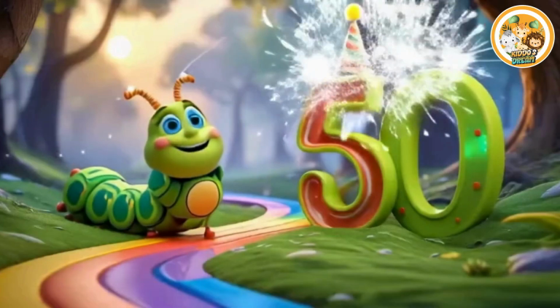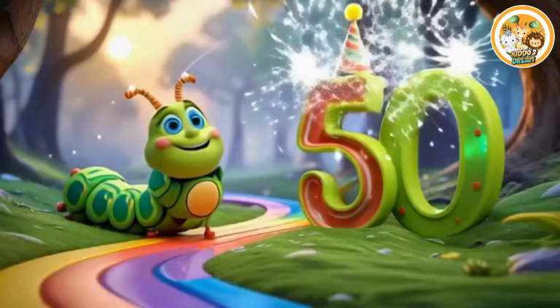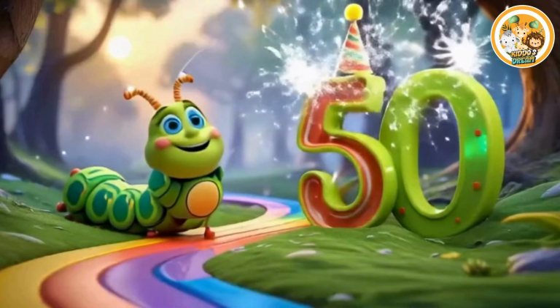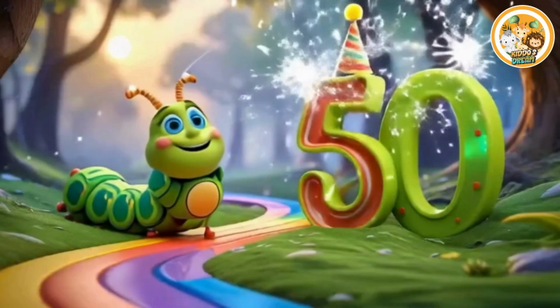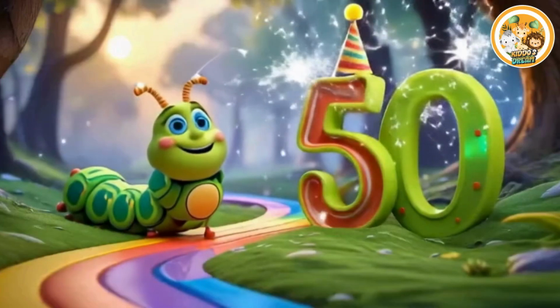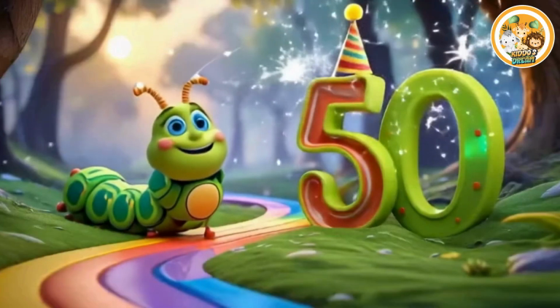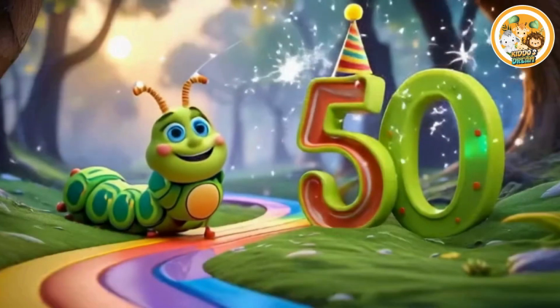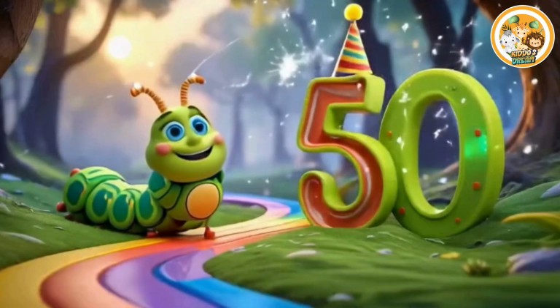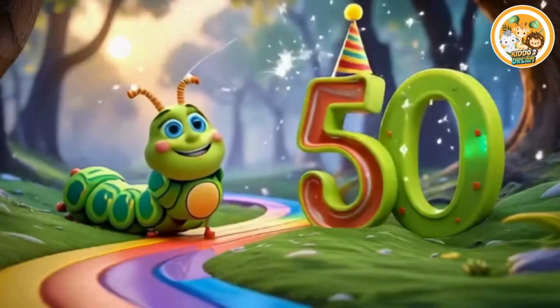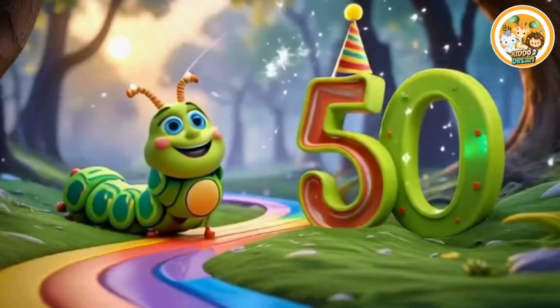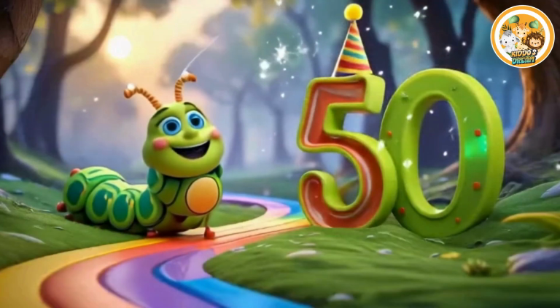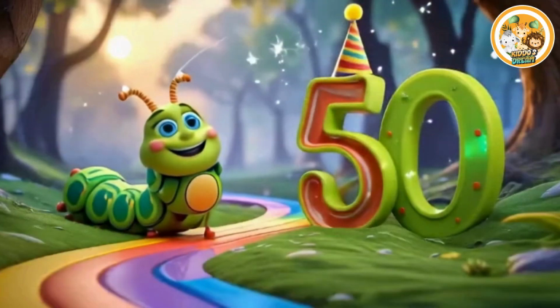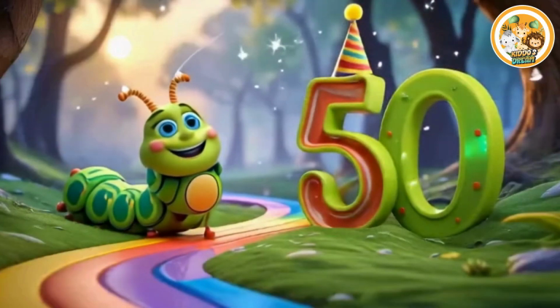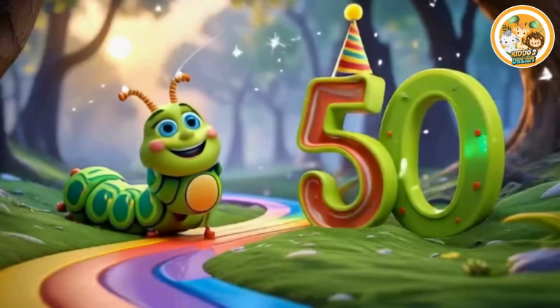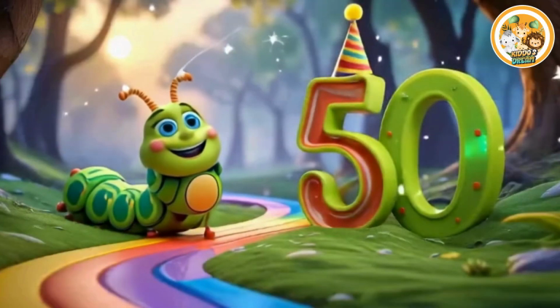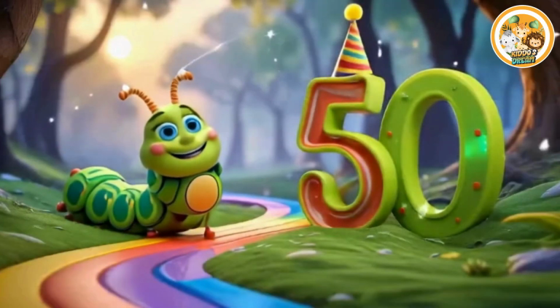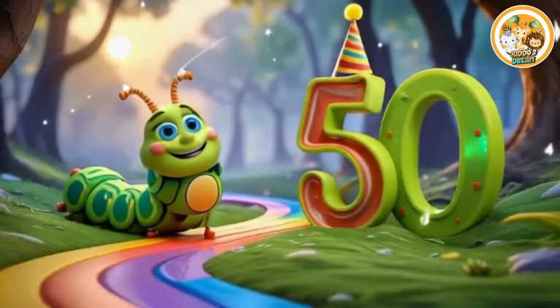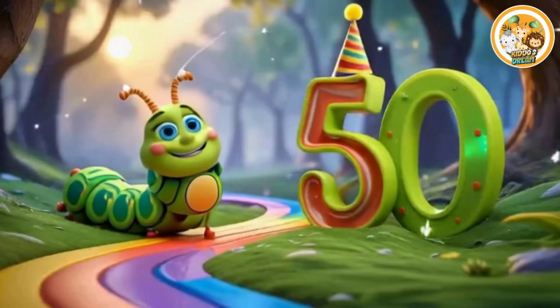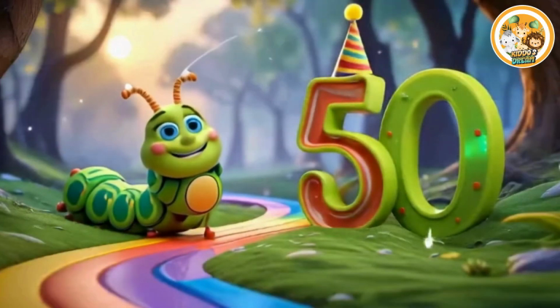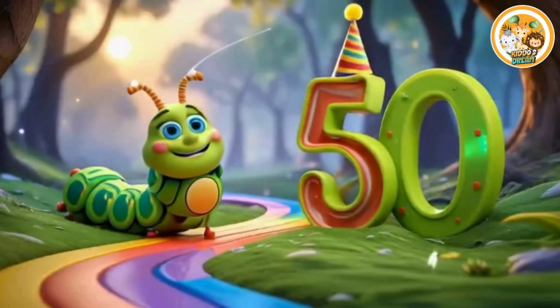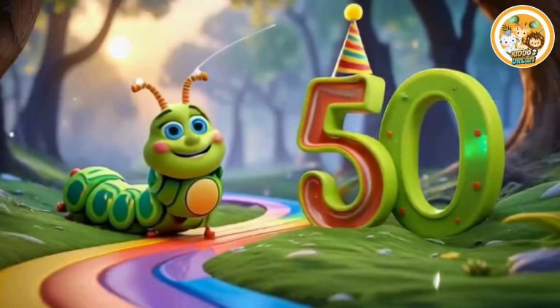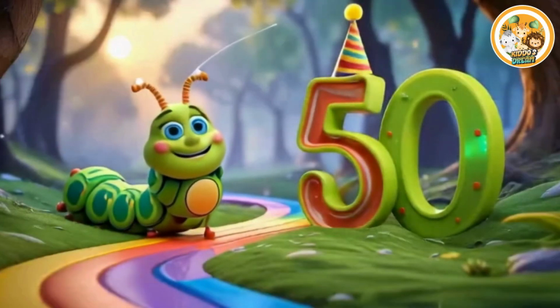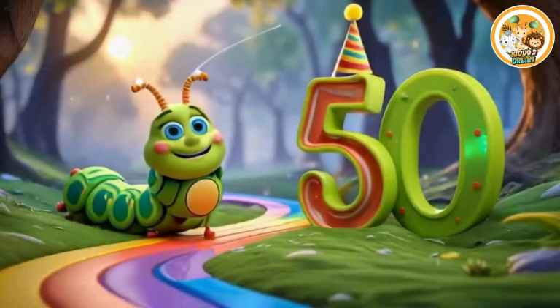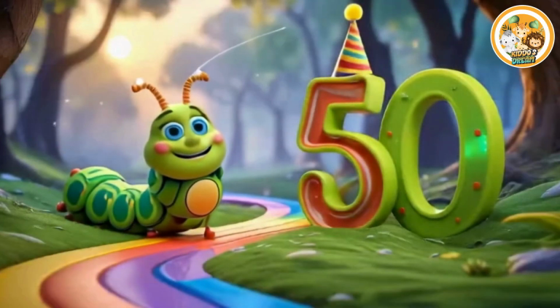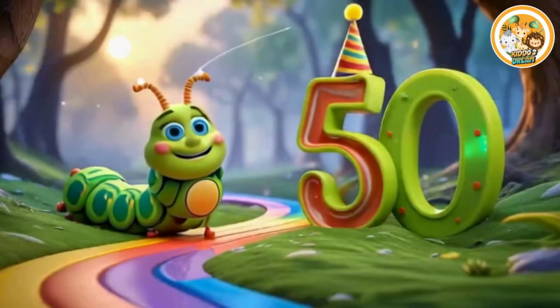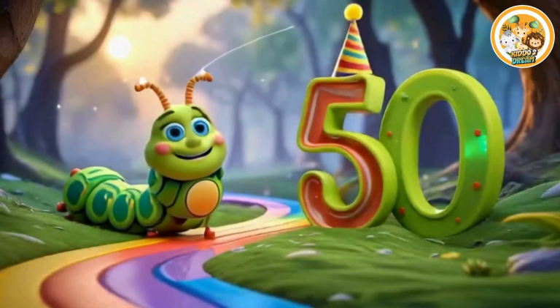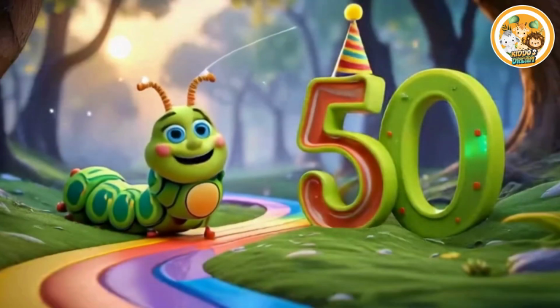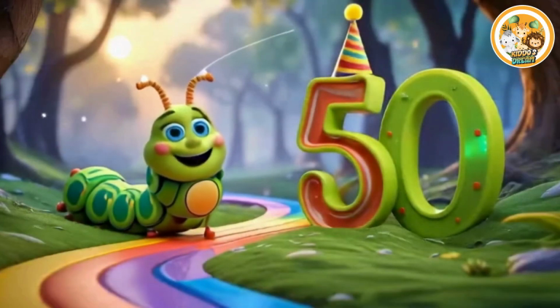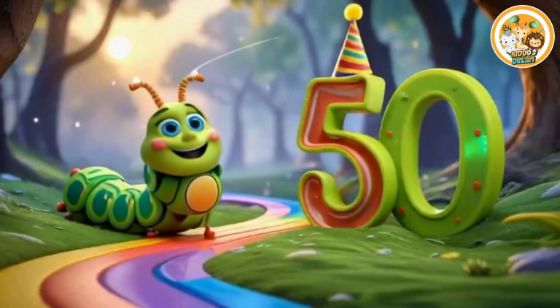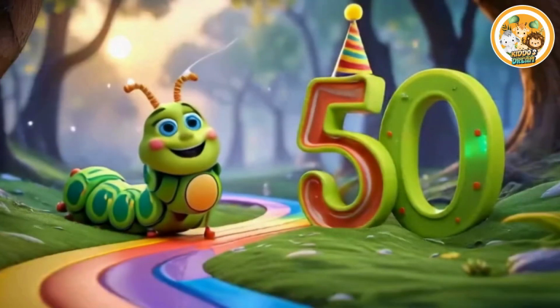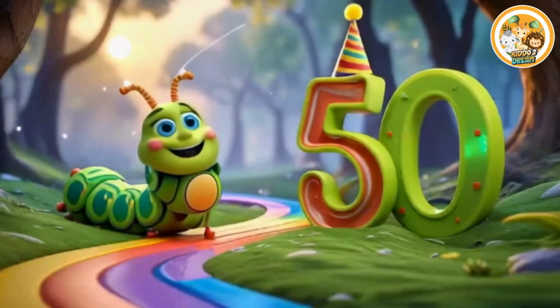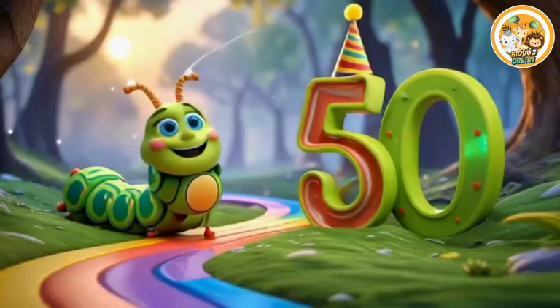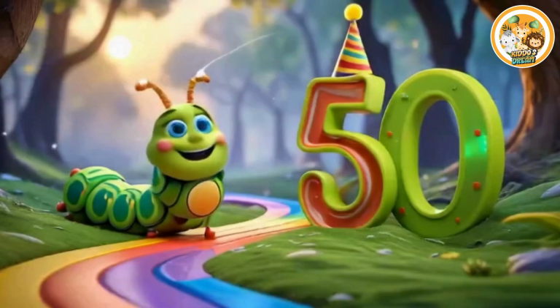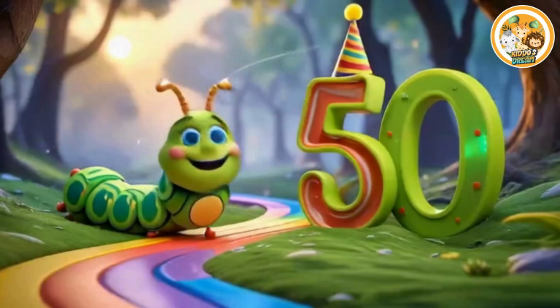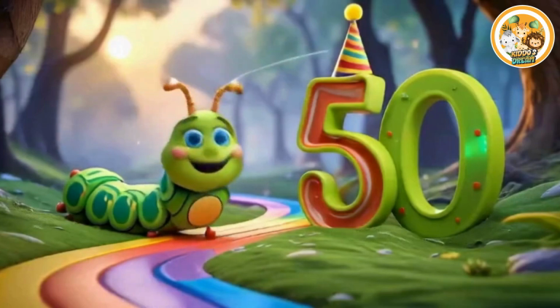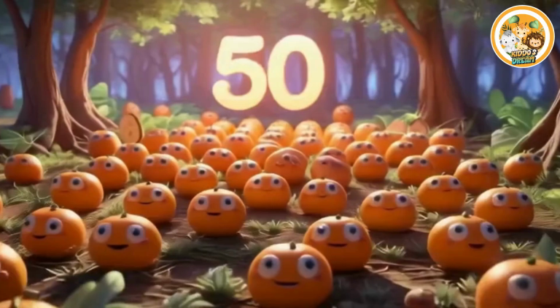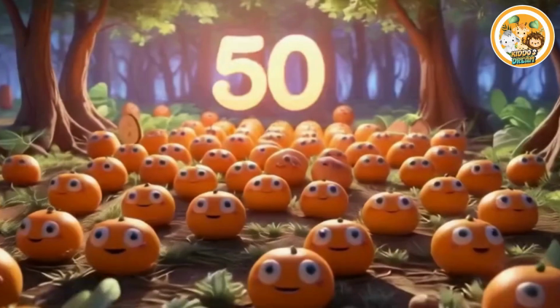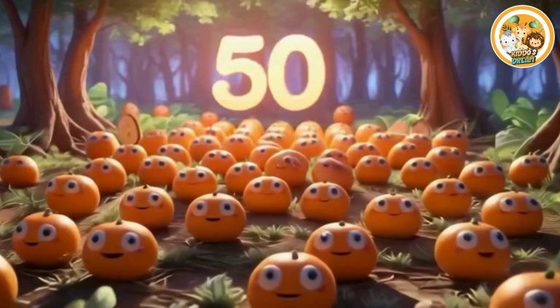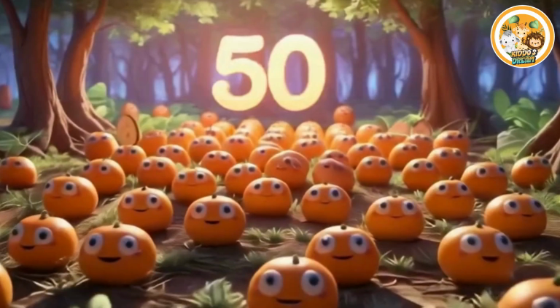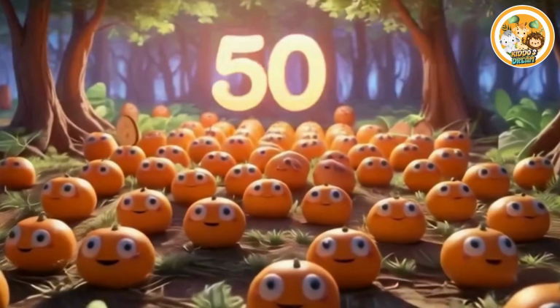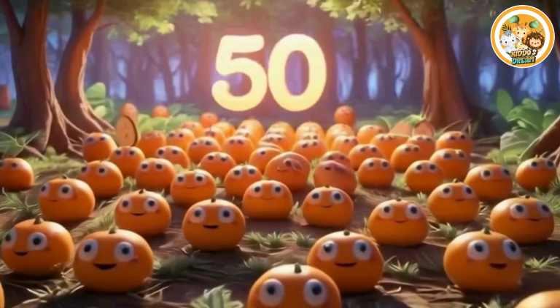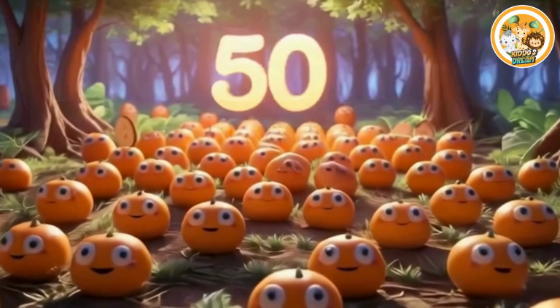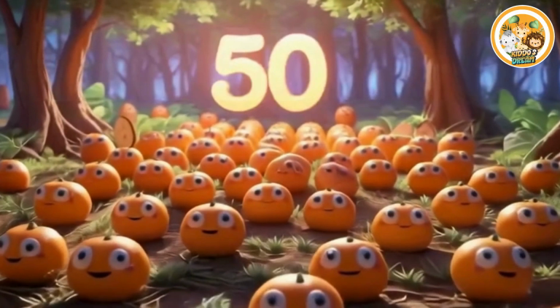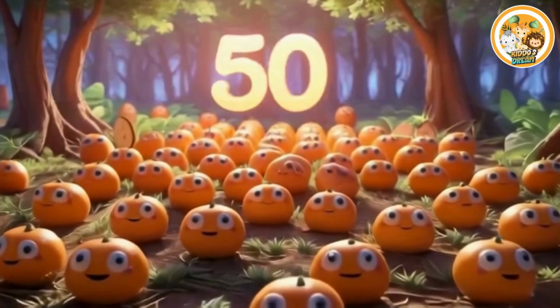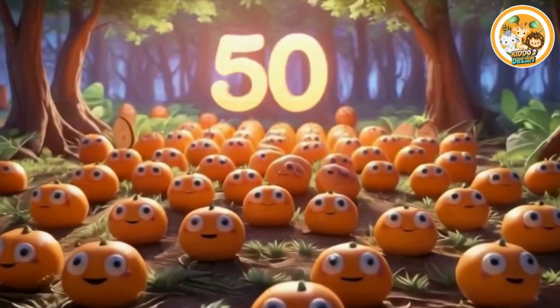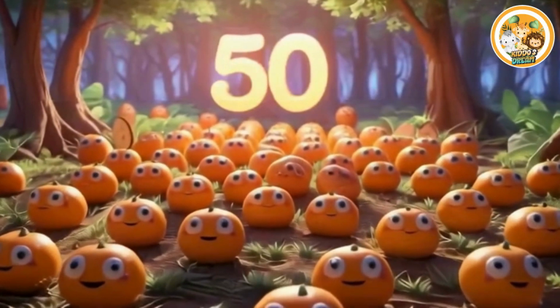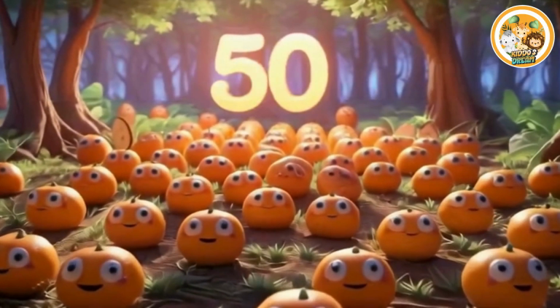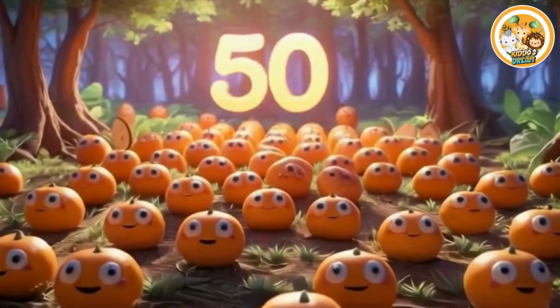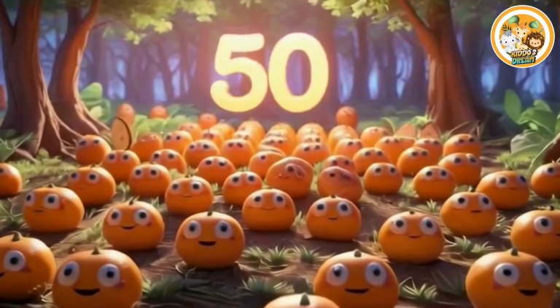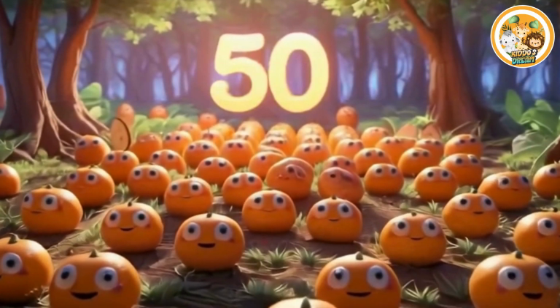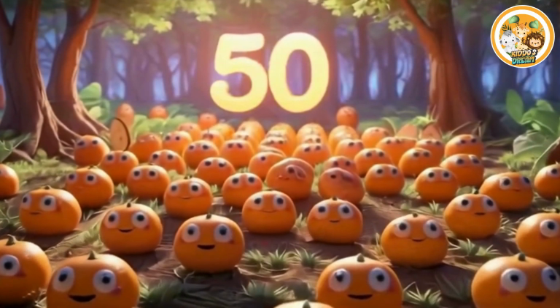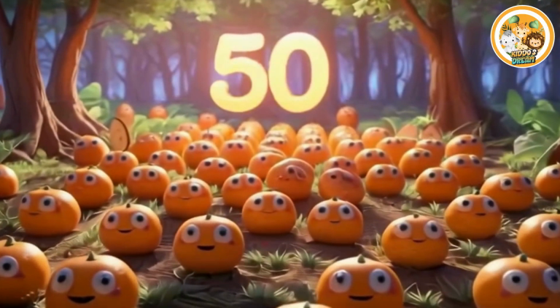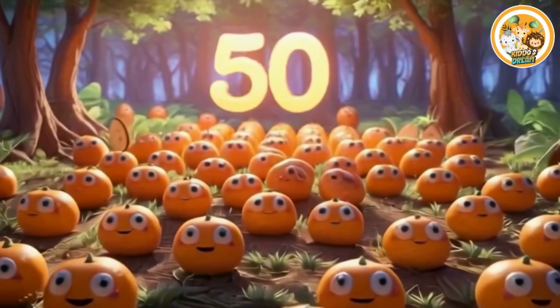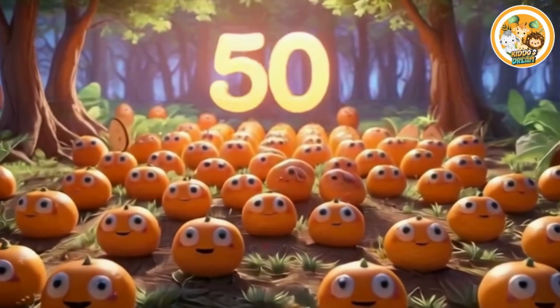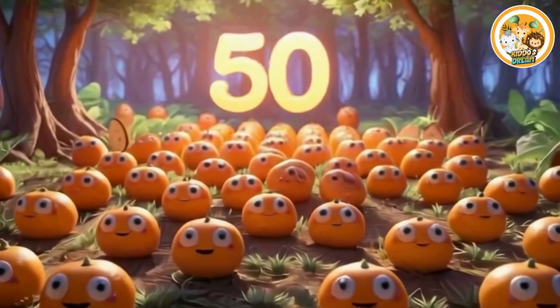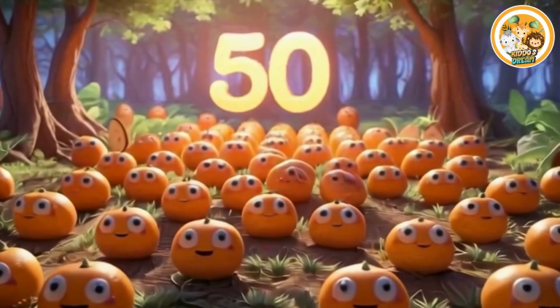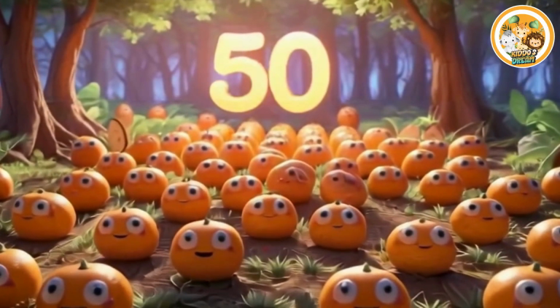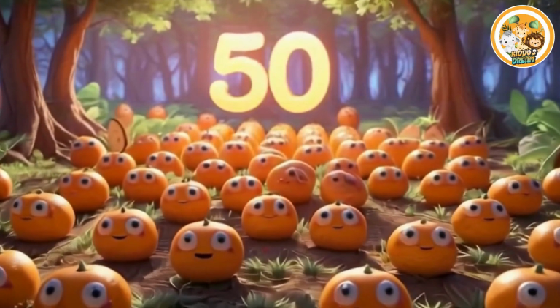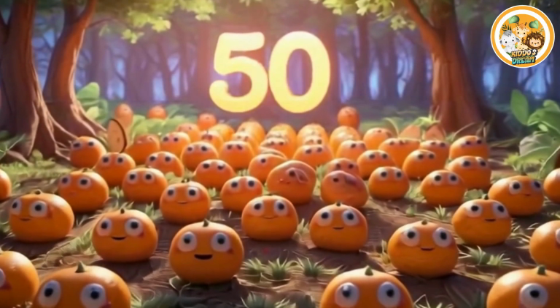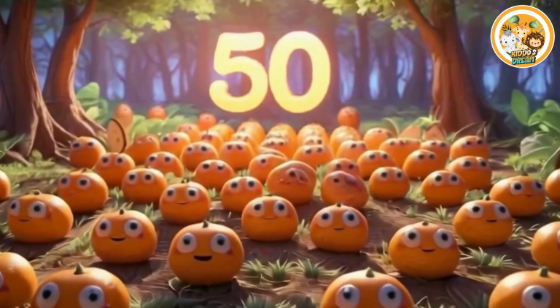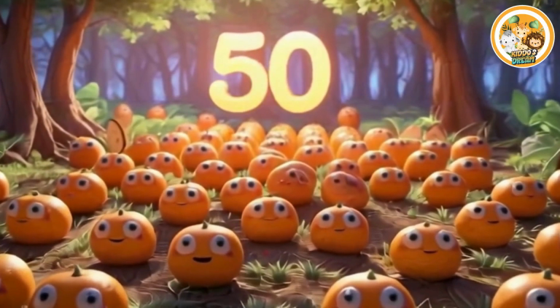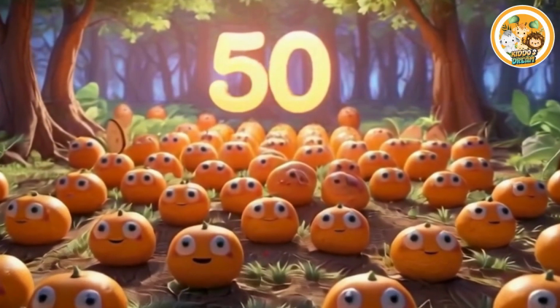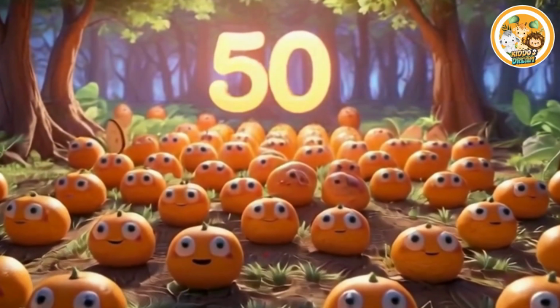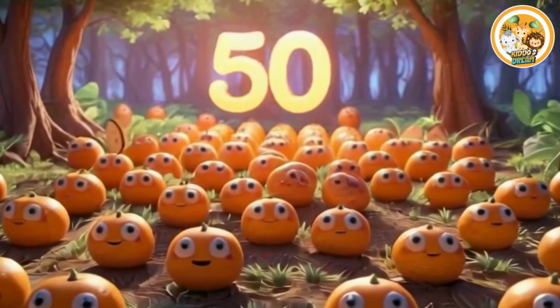Fifty. This is number fifty. Fifty smiling oranges.